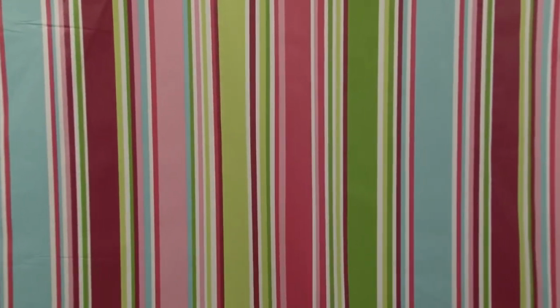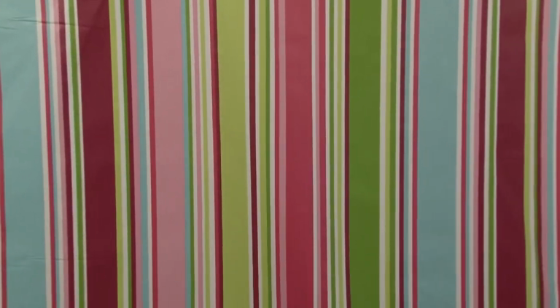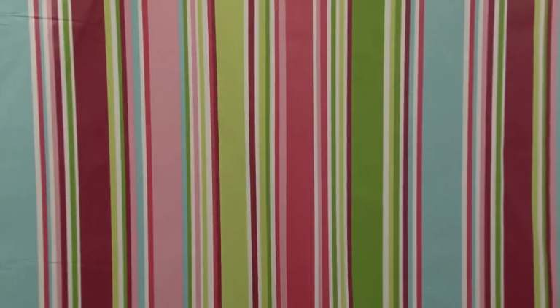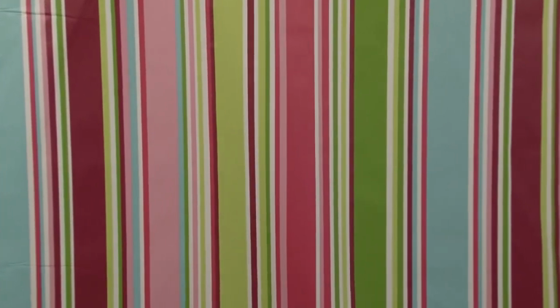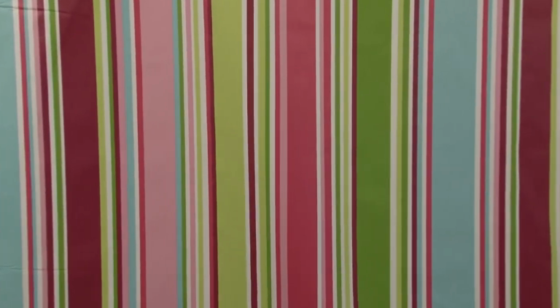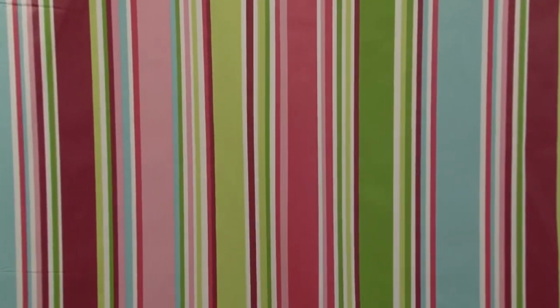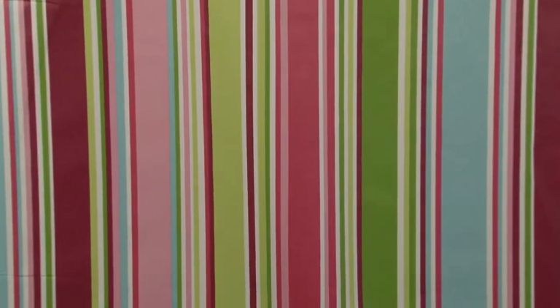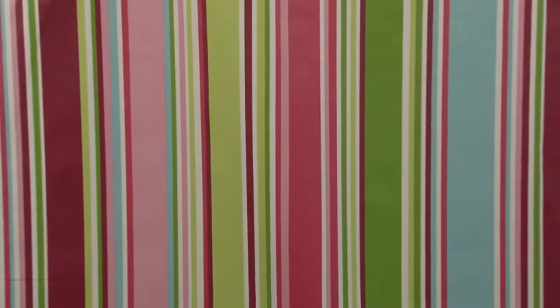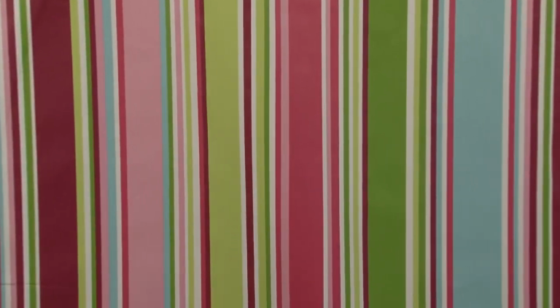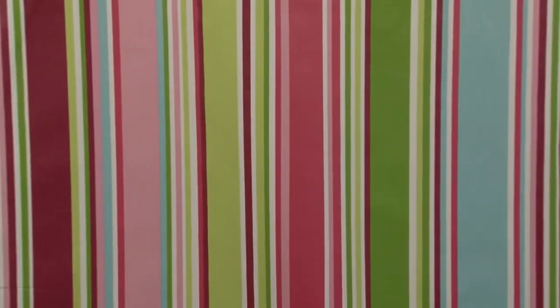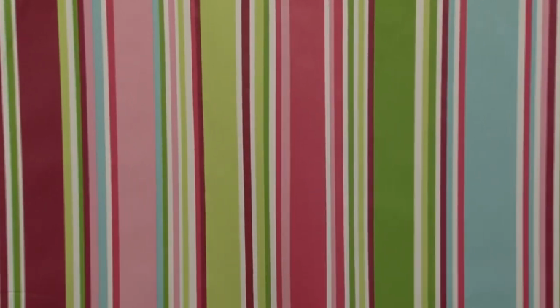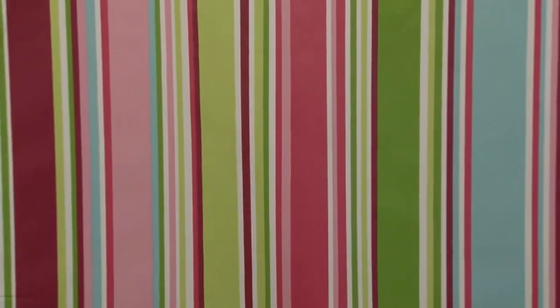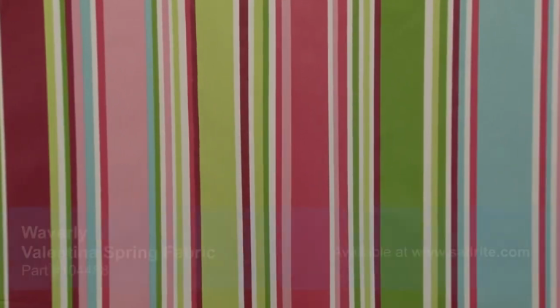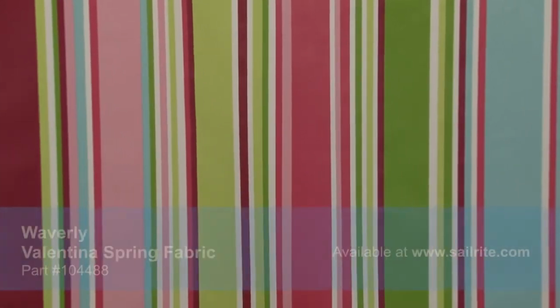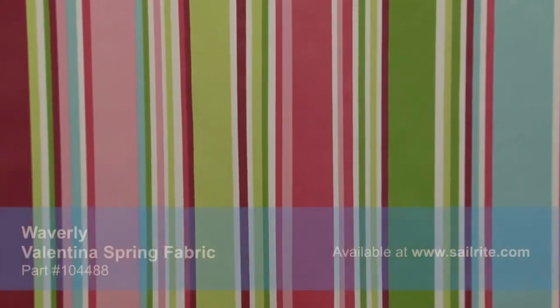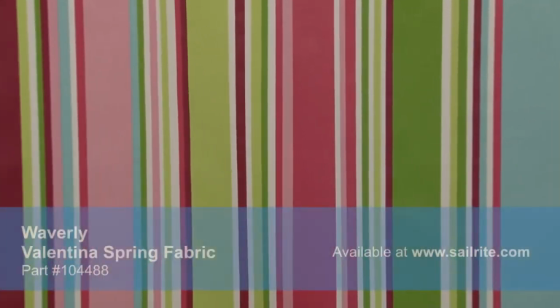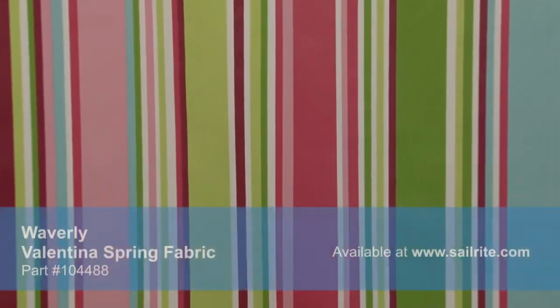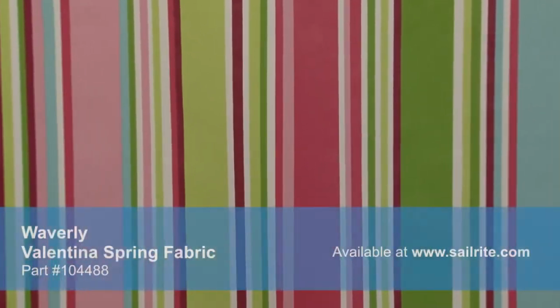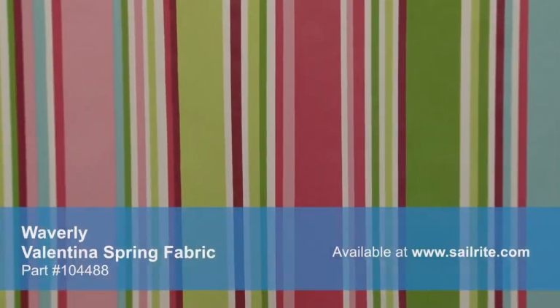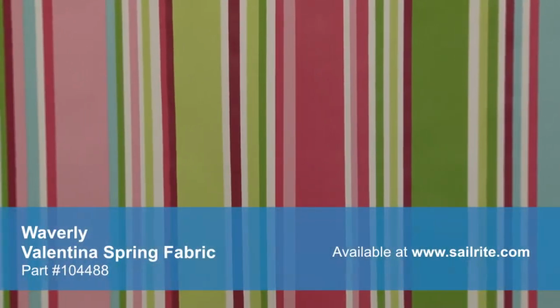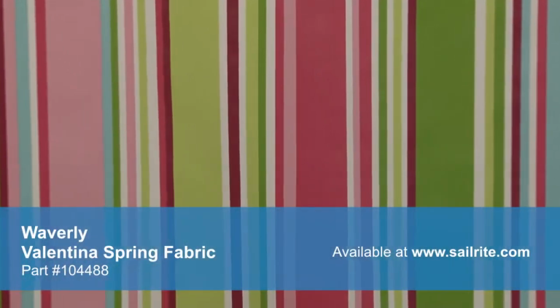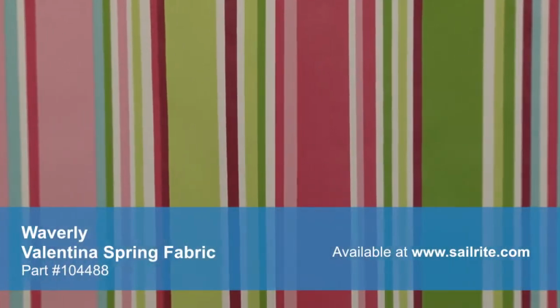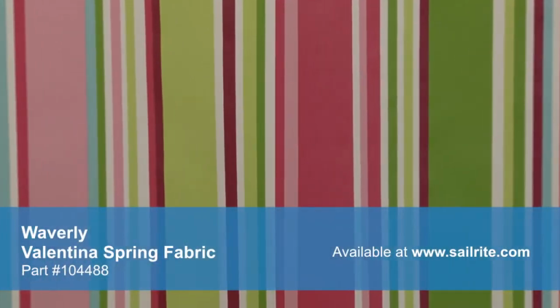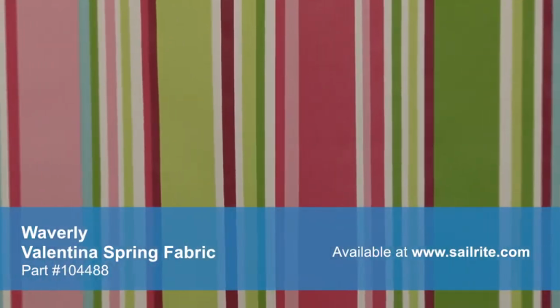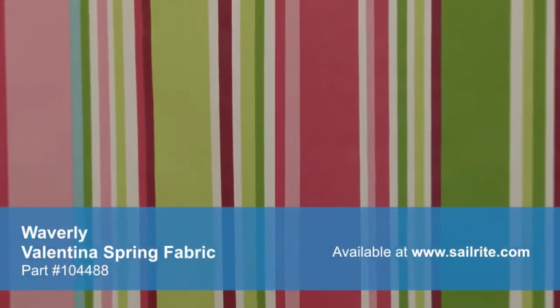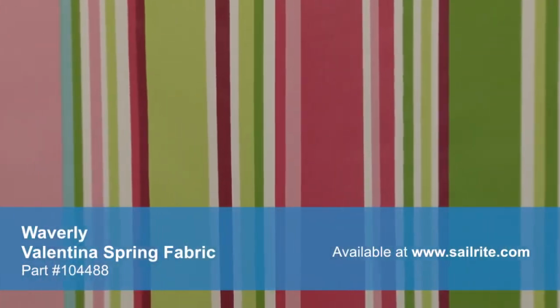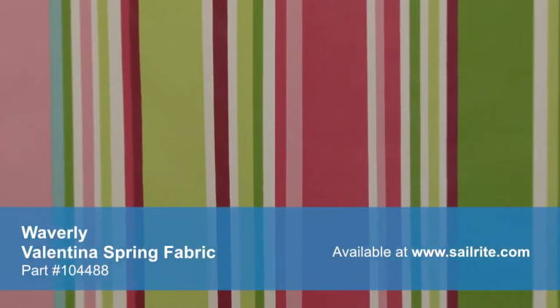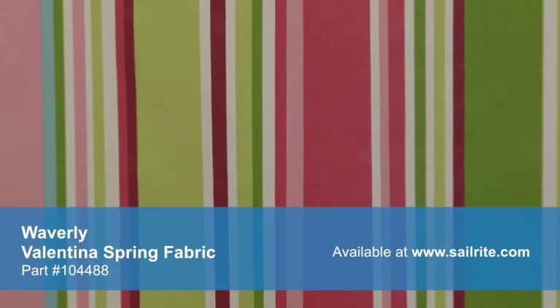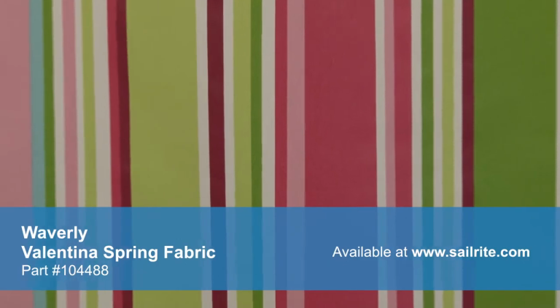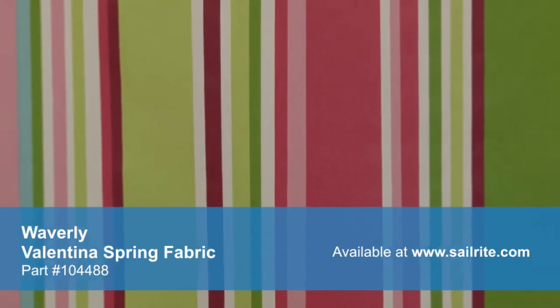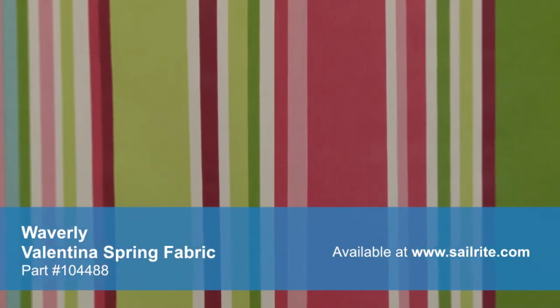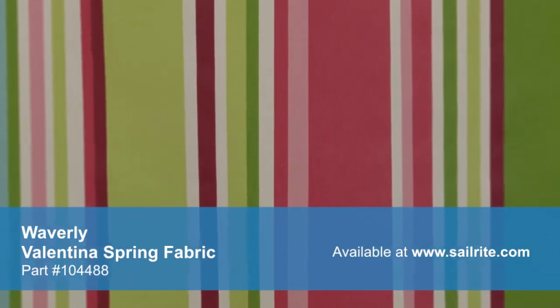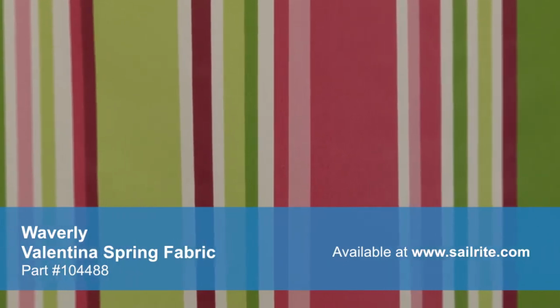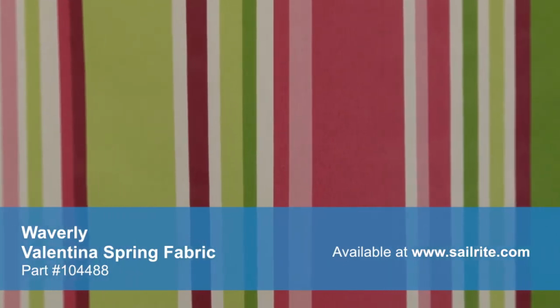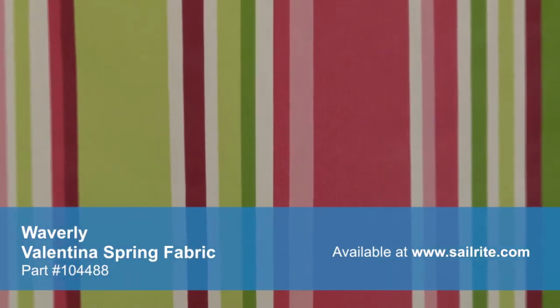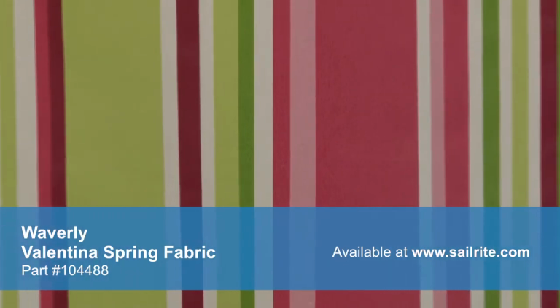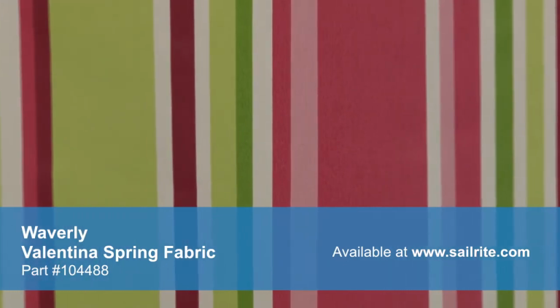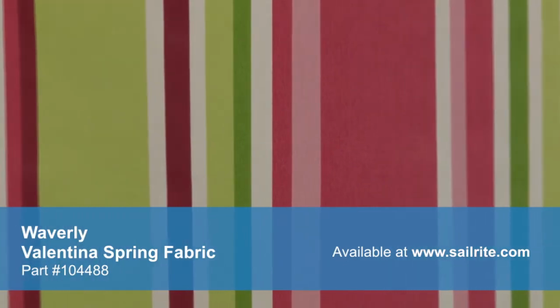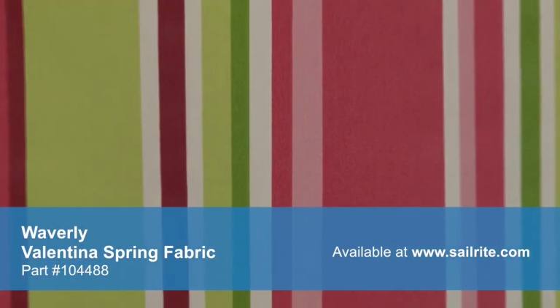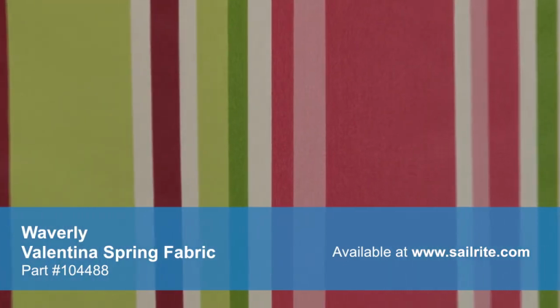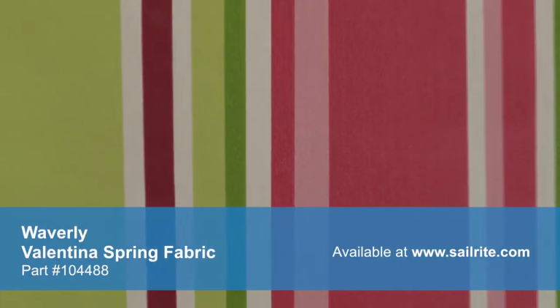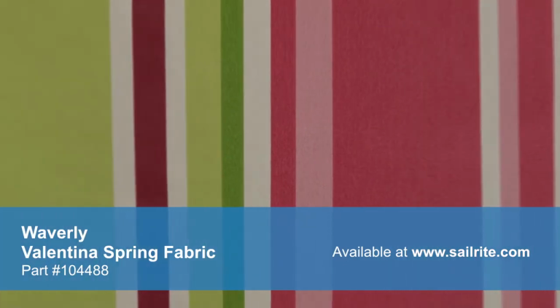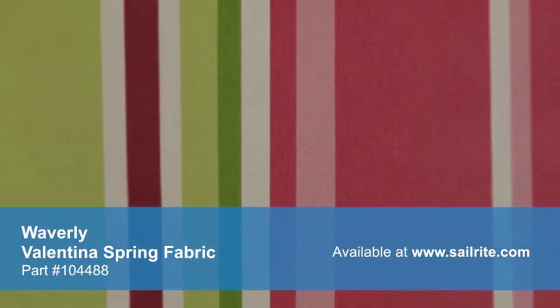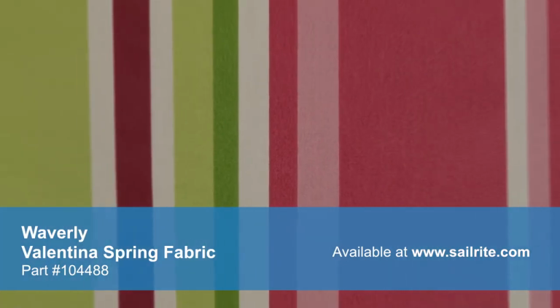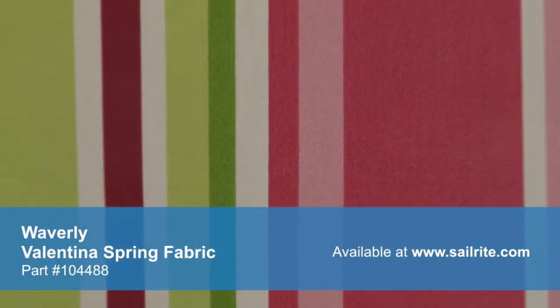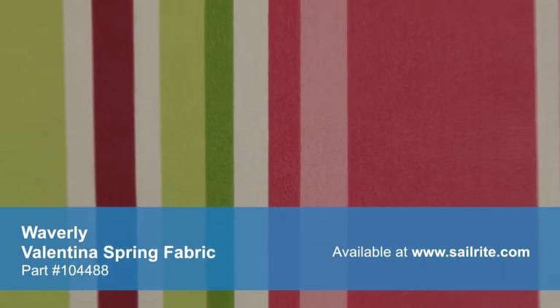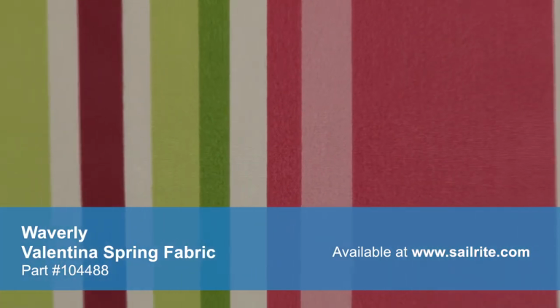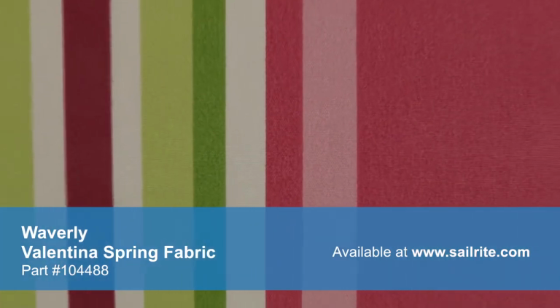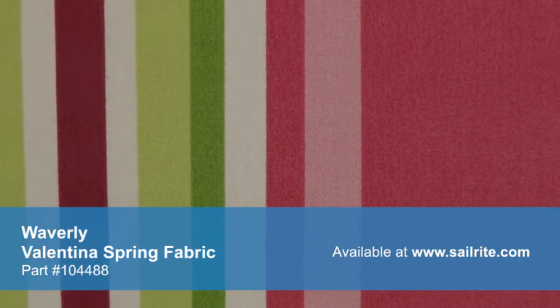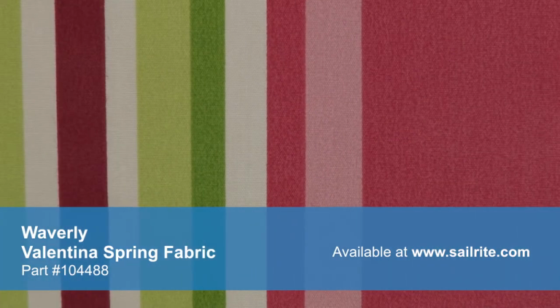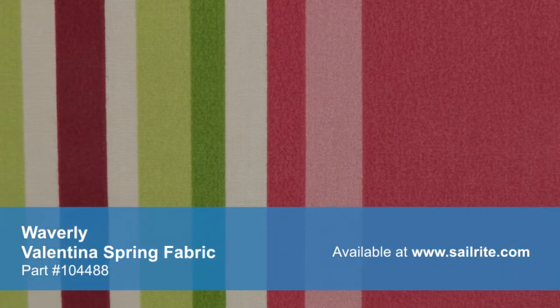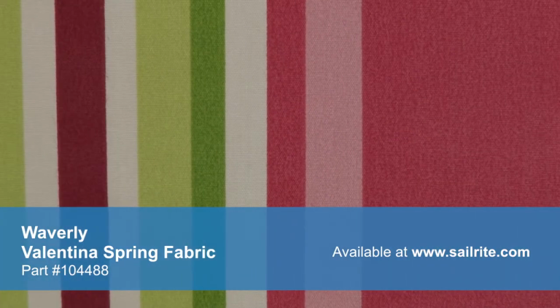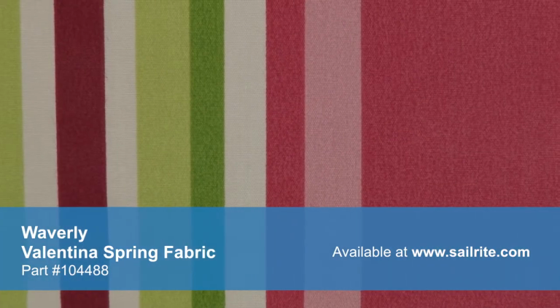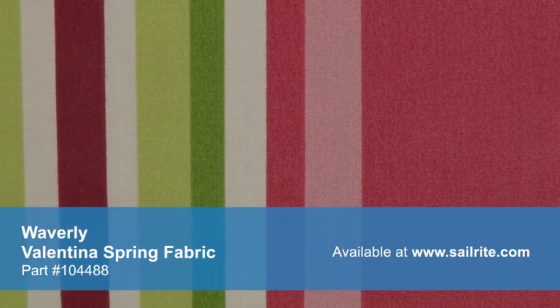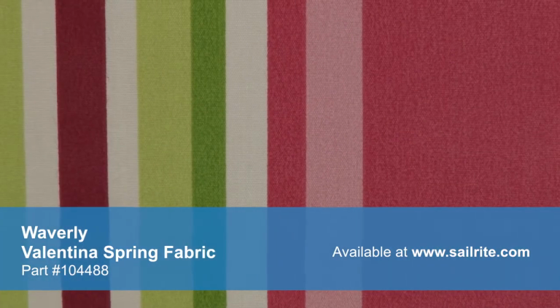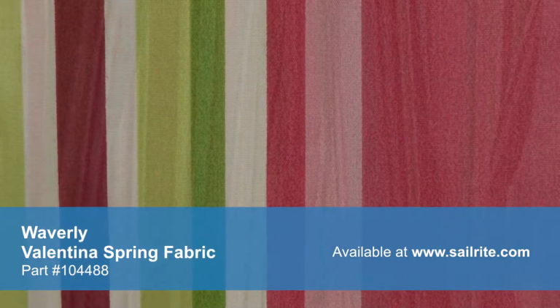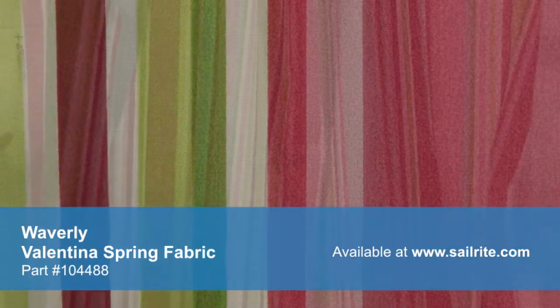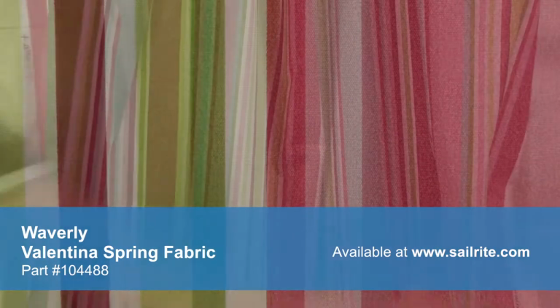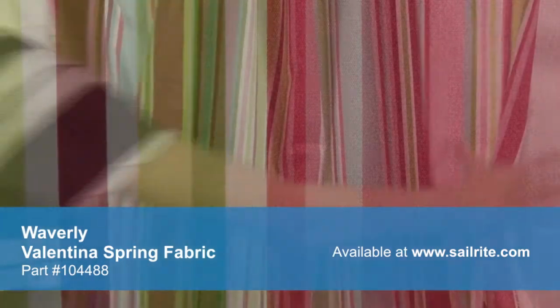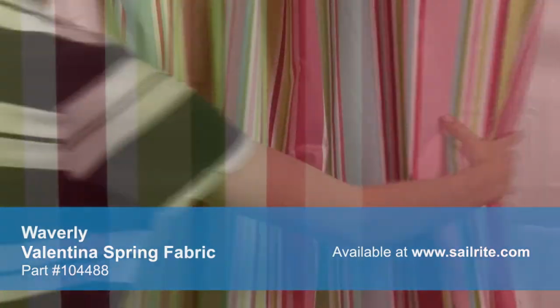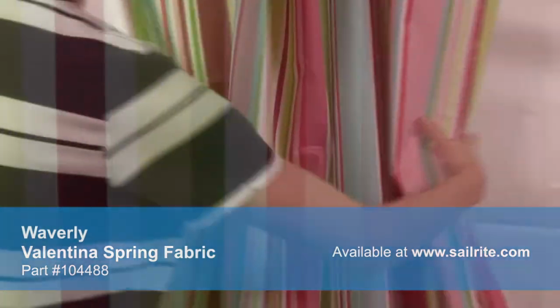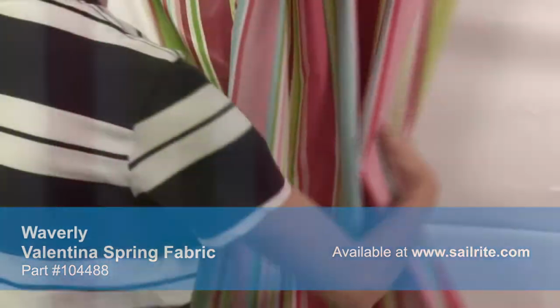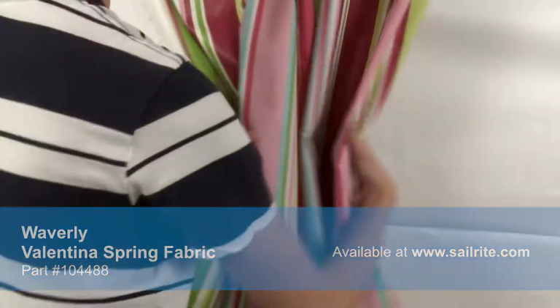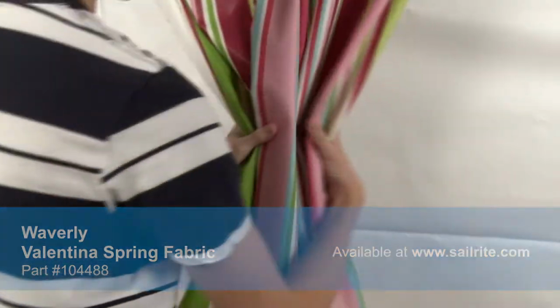With hundreds of style options, there is a Waverly fabric for any home decor, from classically floral to modern geometric and everything in between.